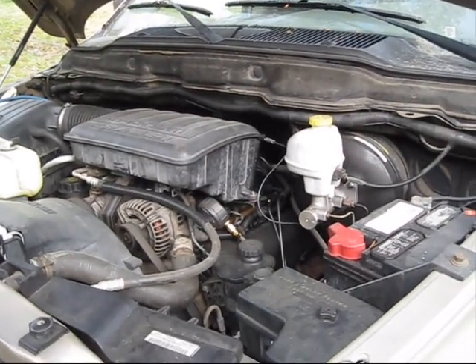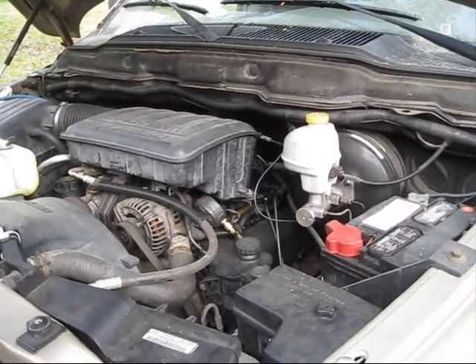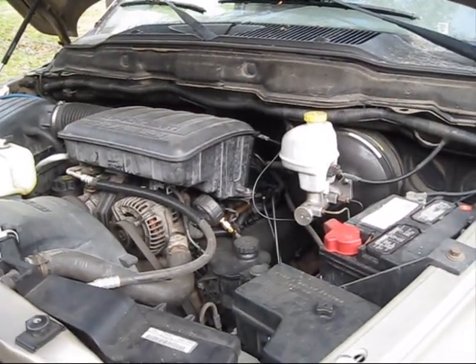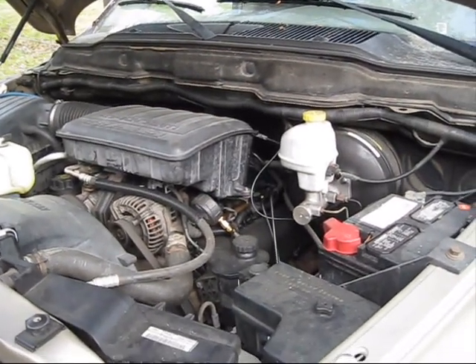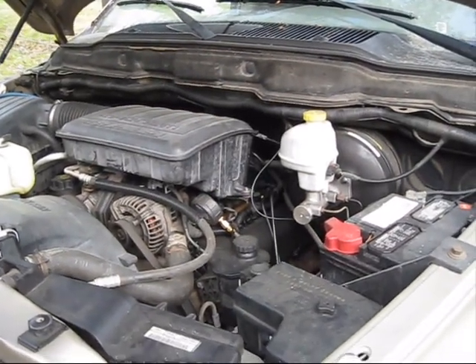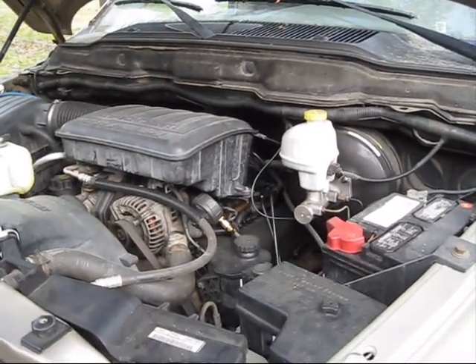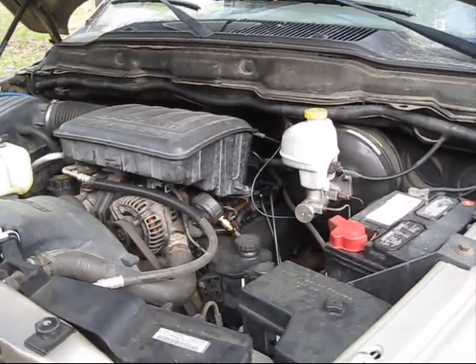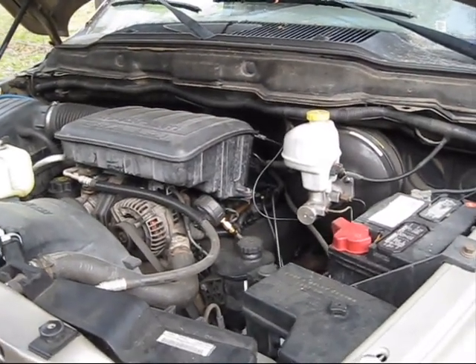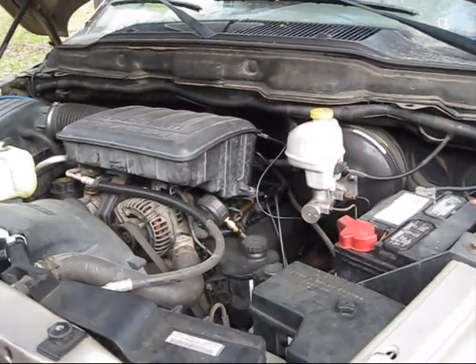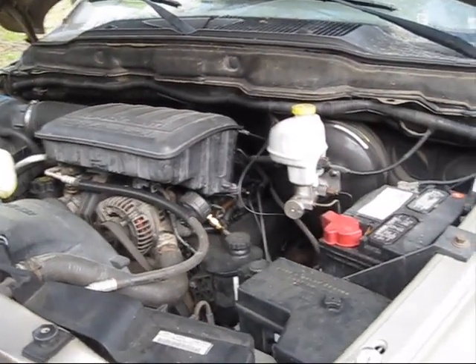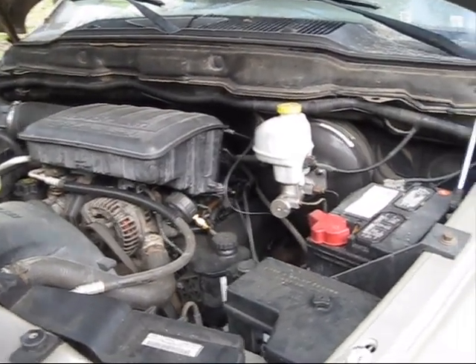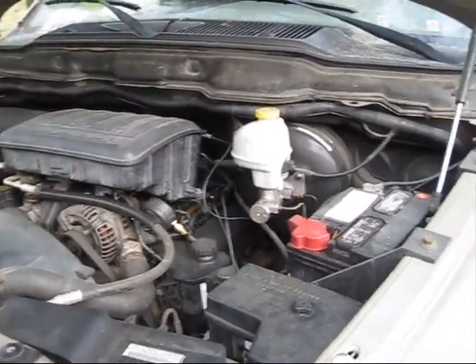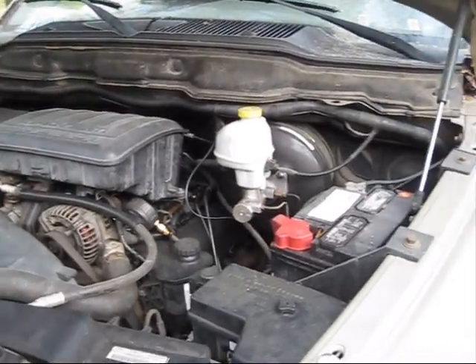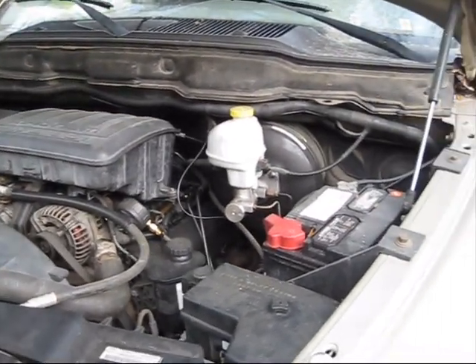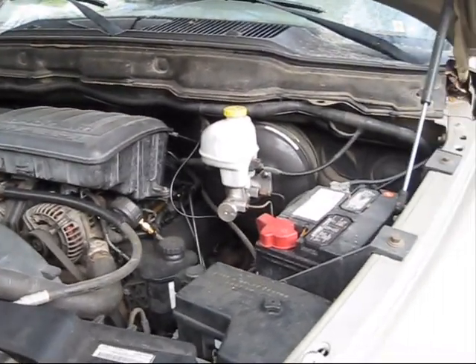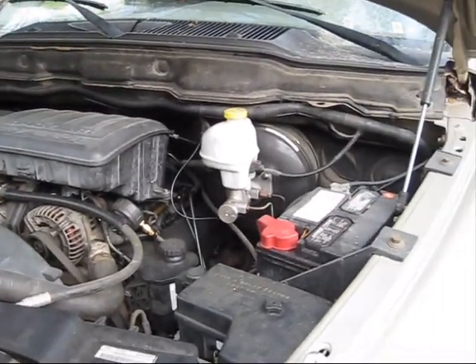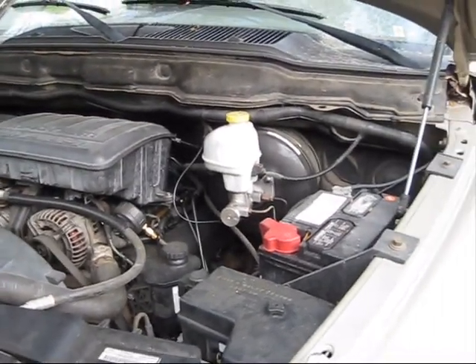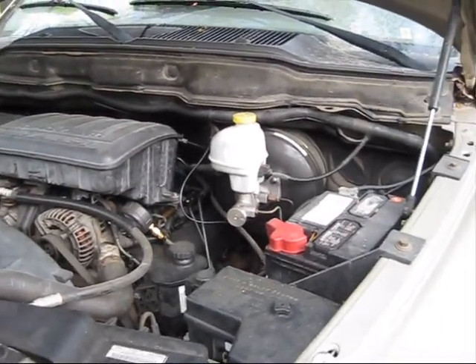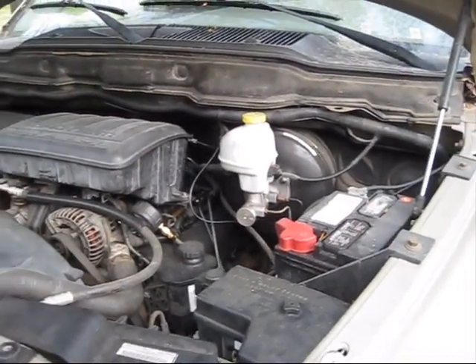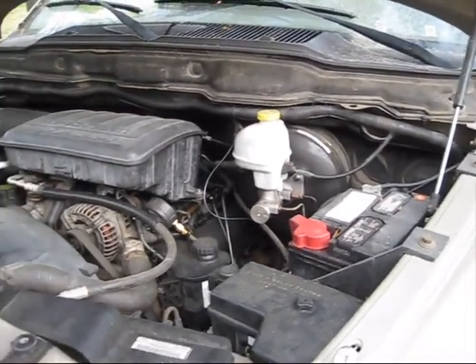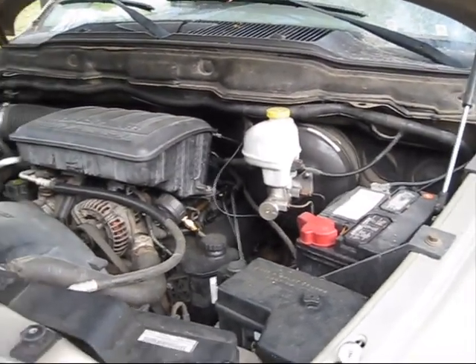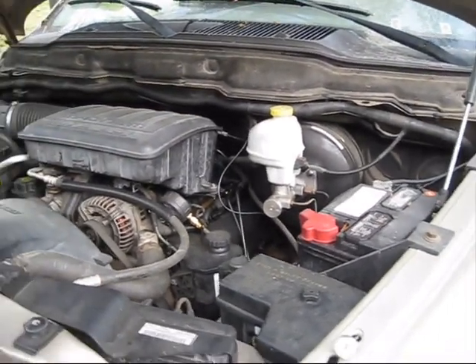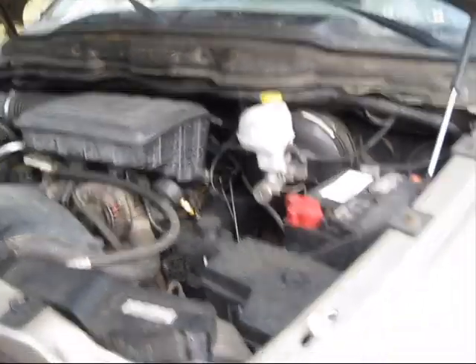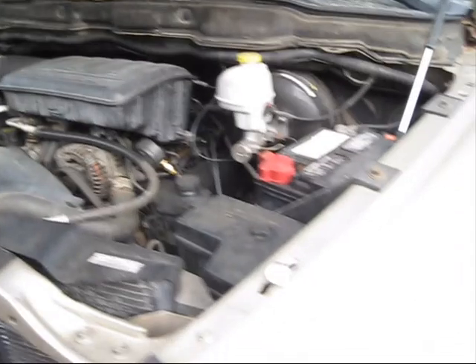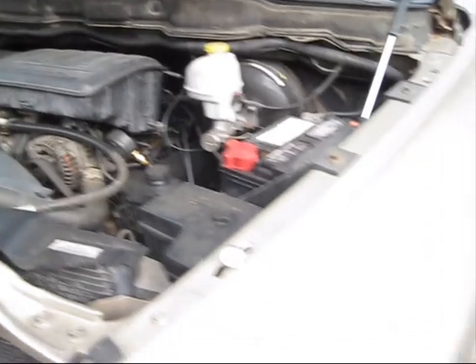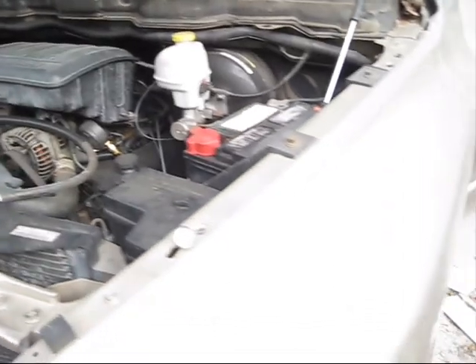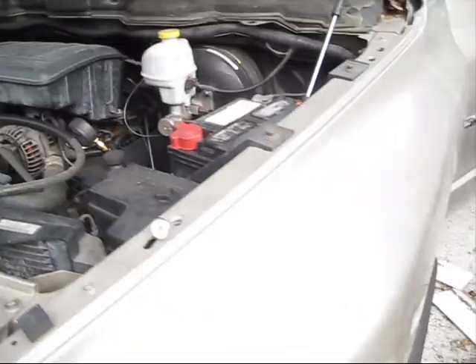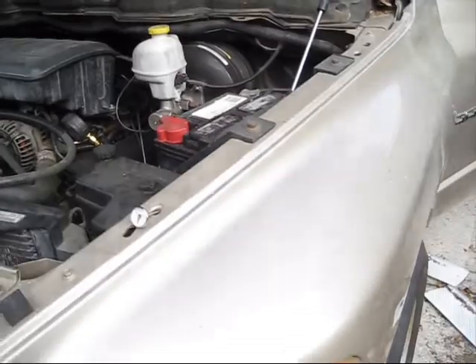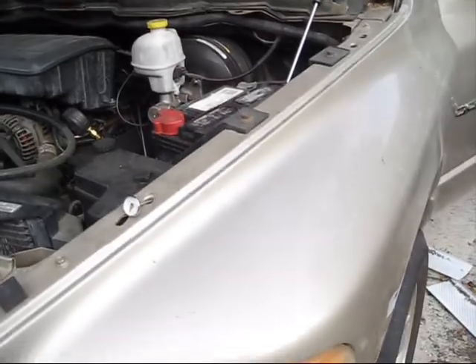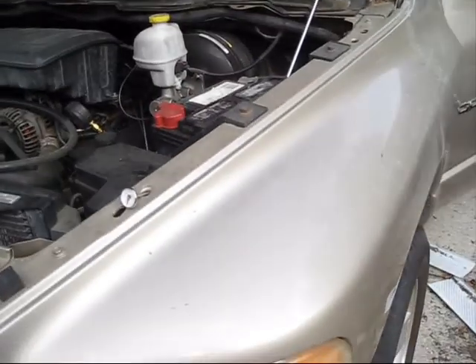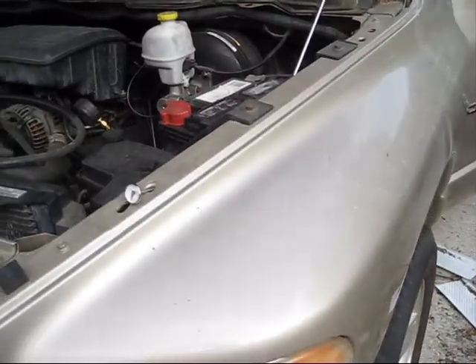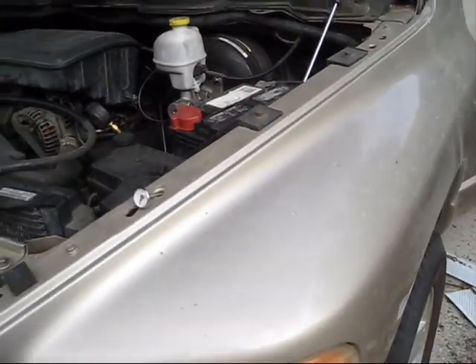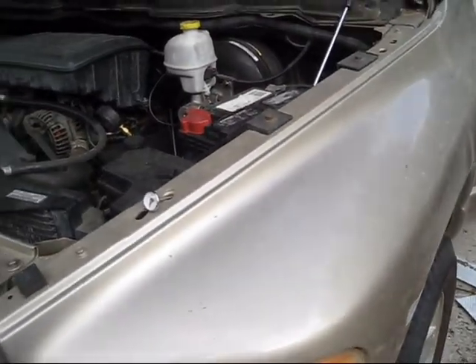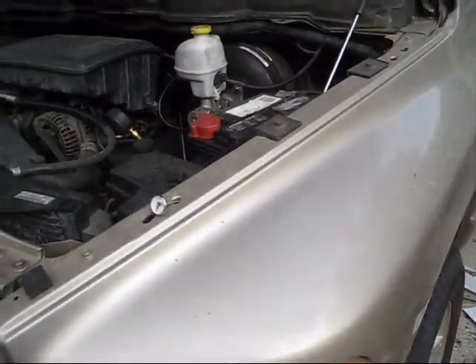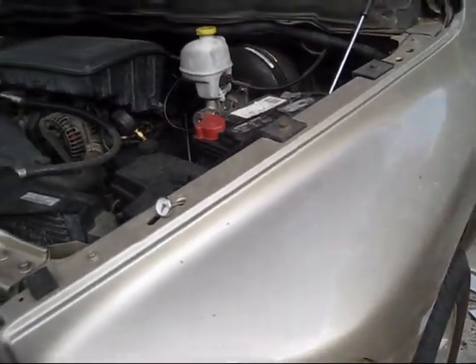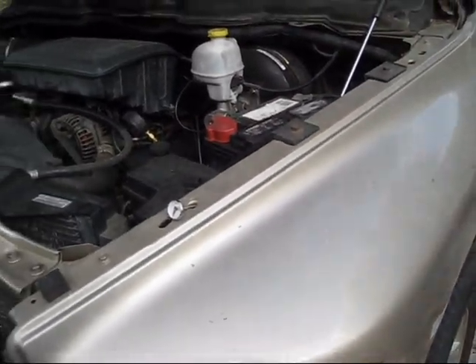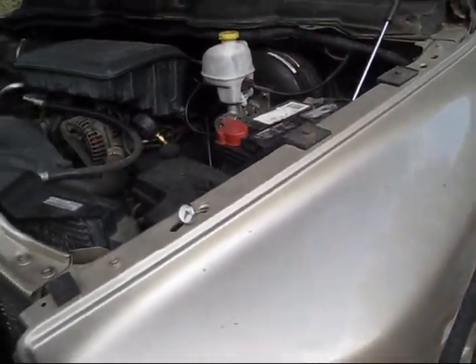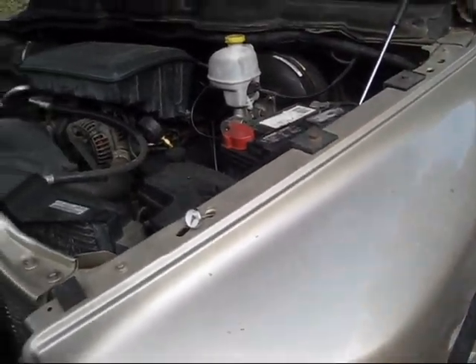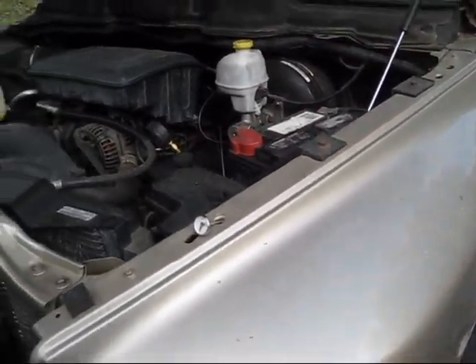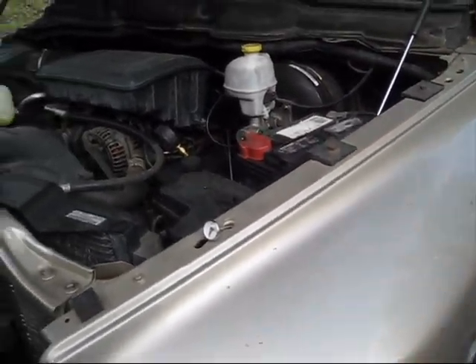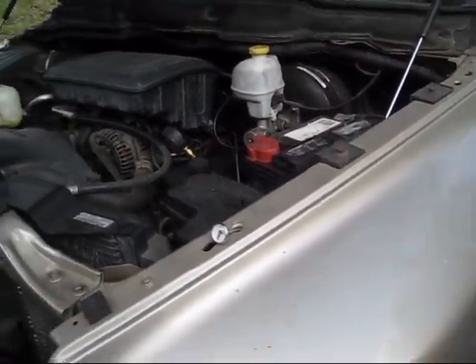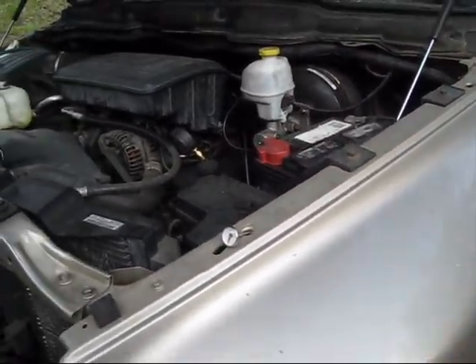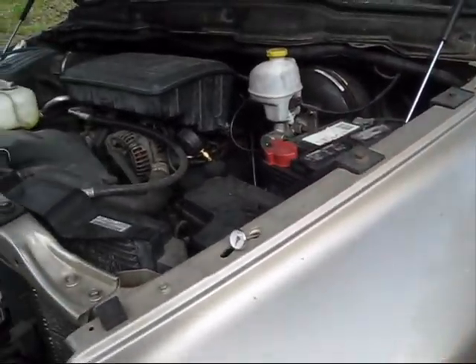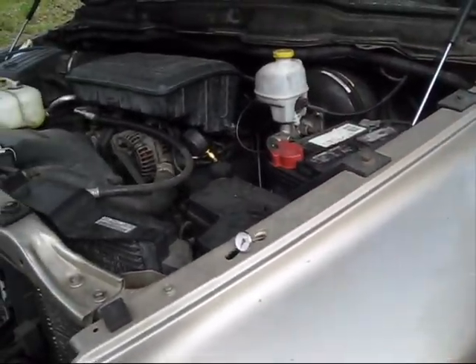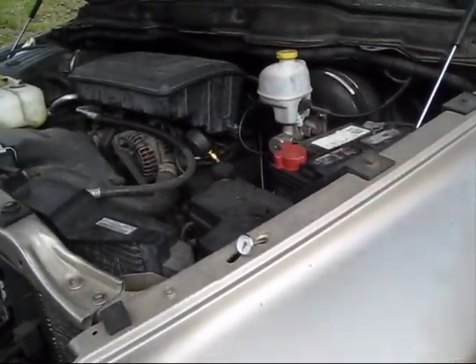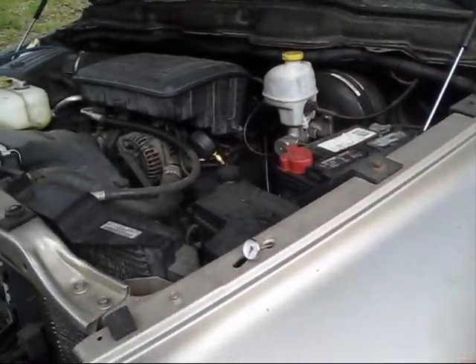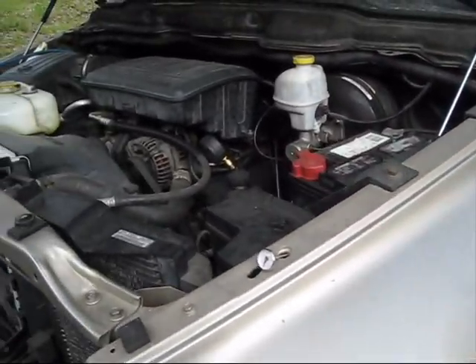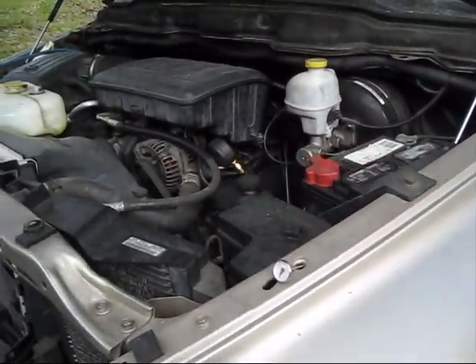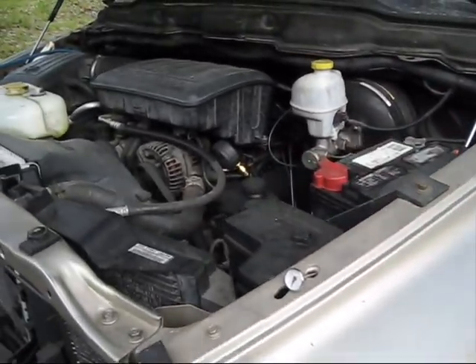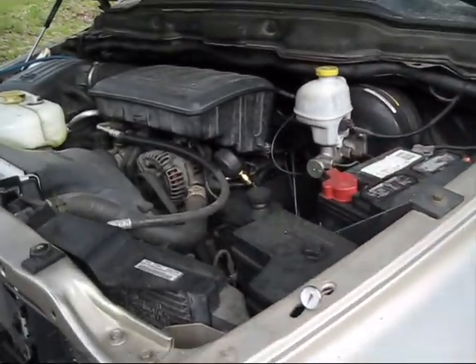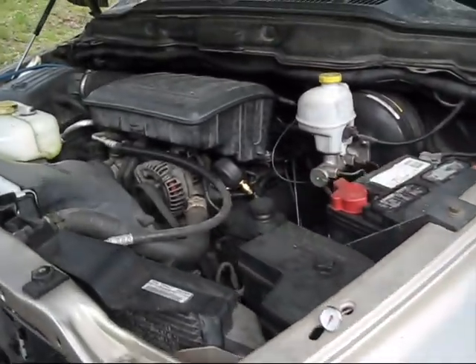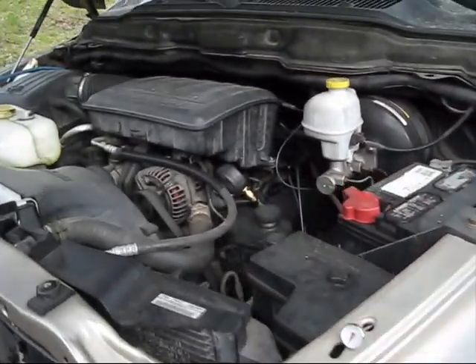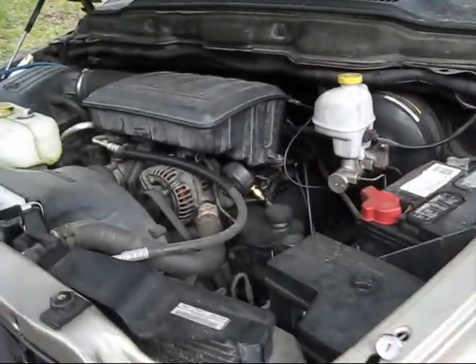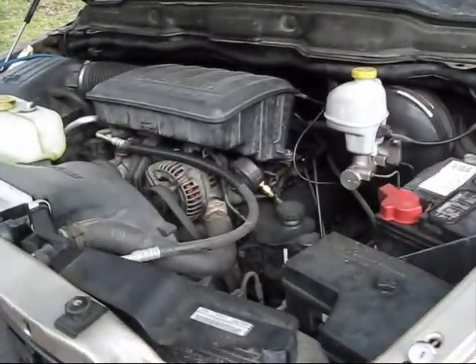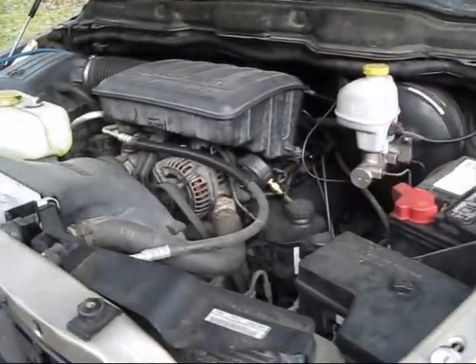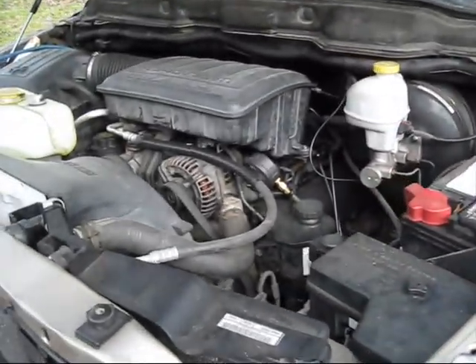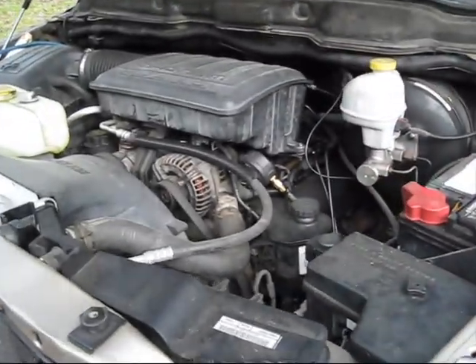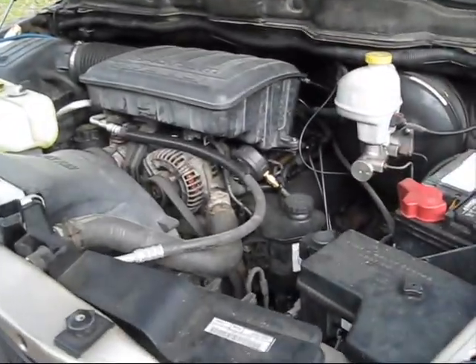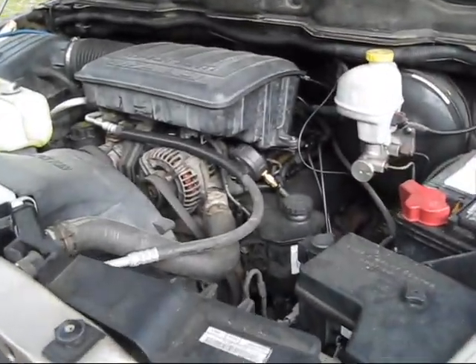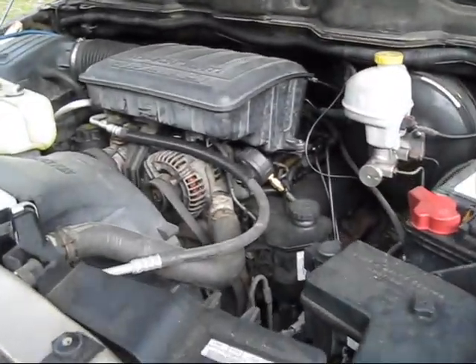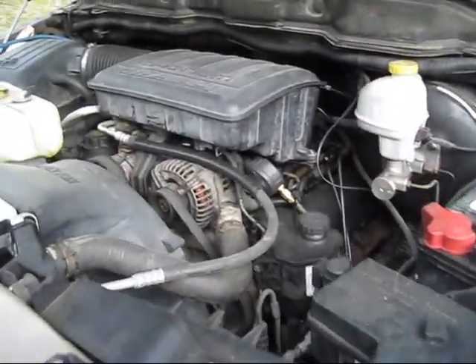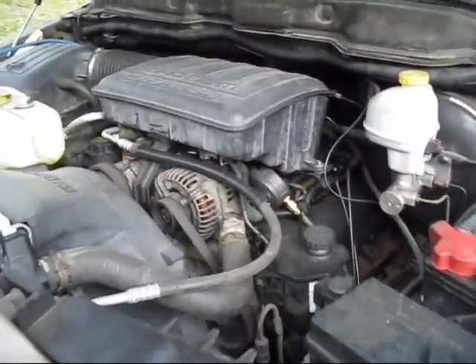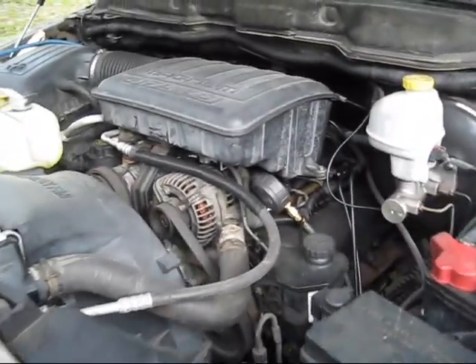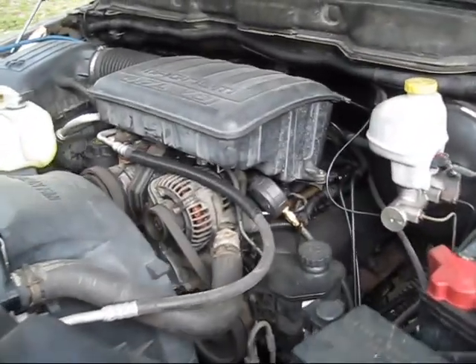This truck's been in a few videos before. This is a Dodge Ram 1500 with a 4.7, and I'm working on the AC.